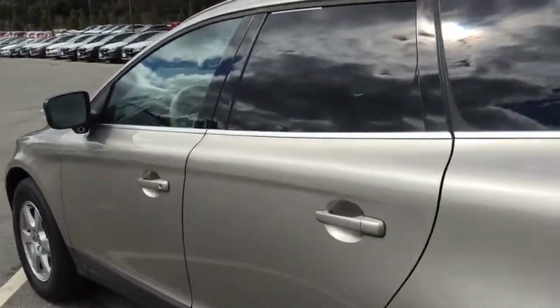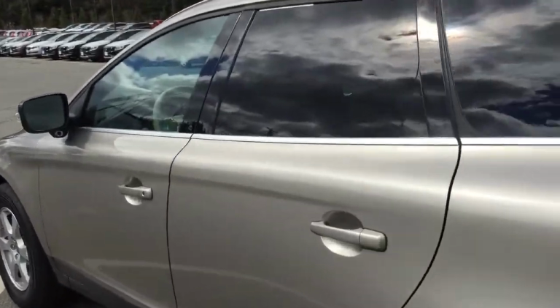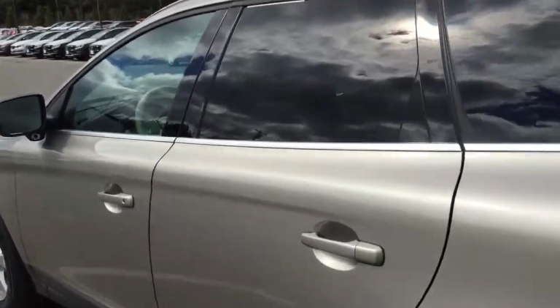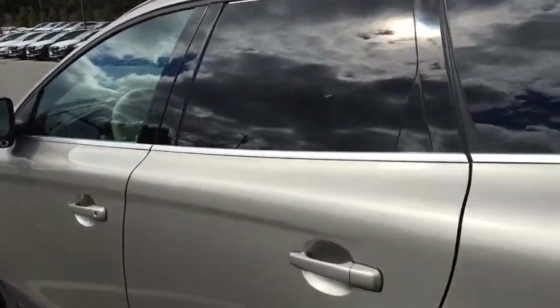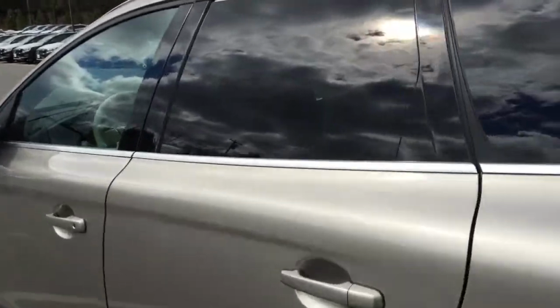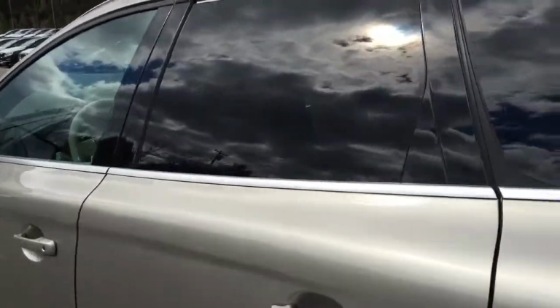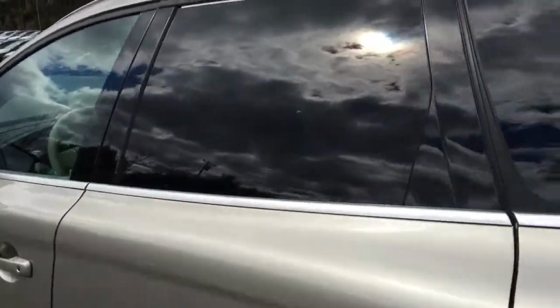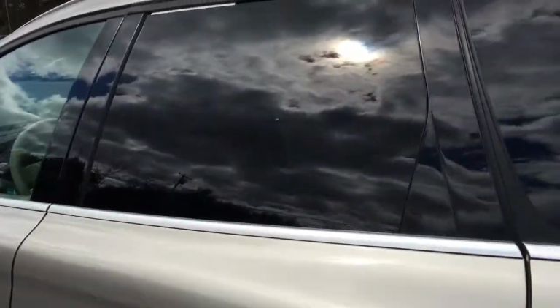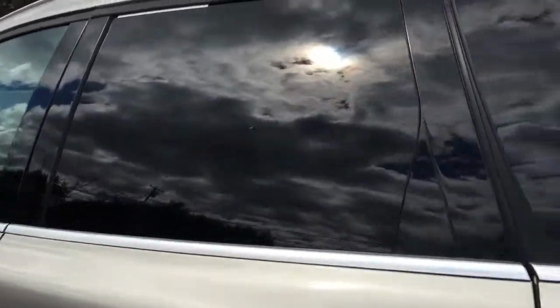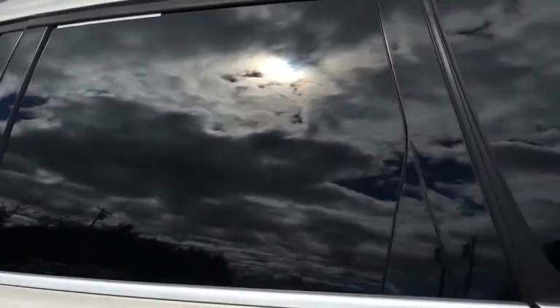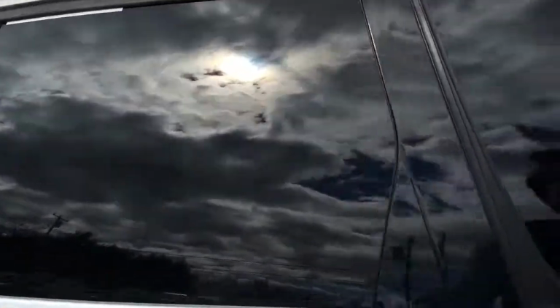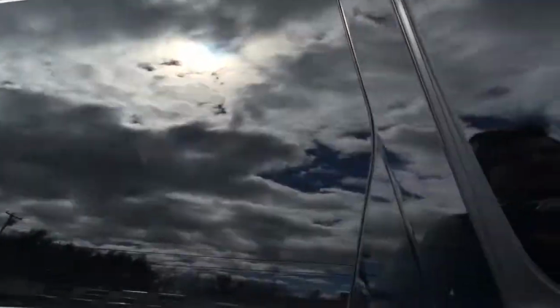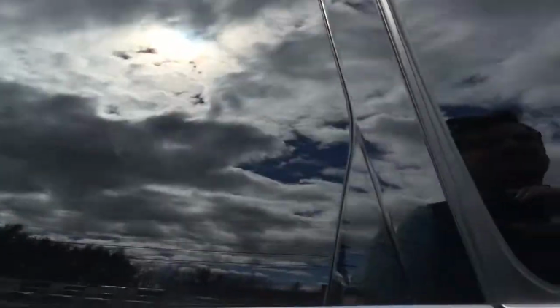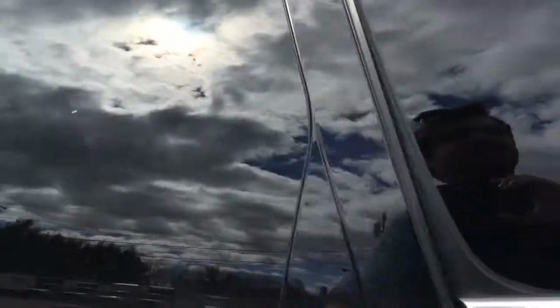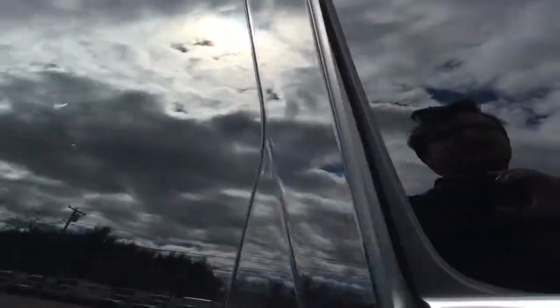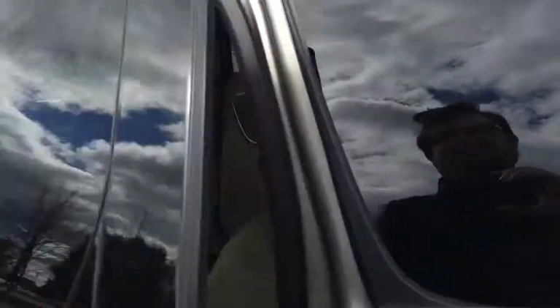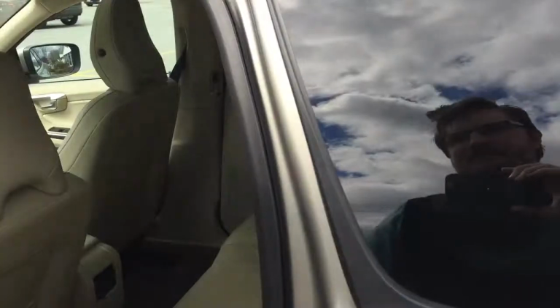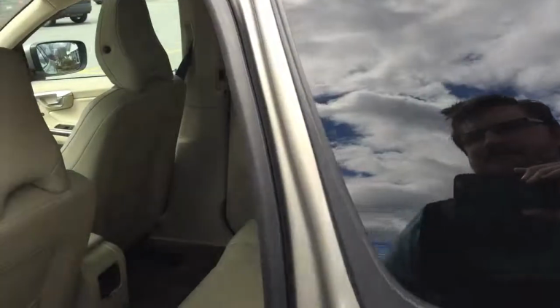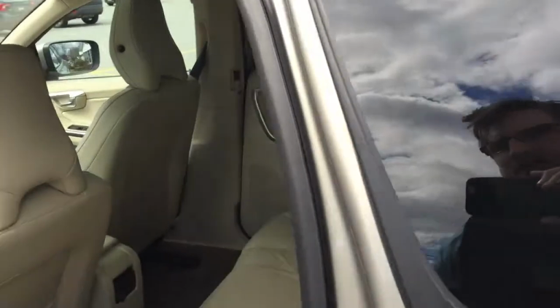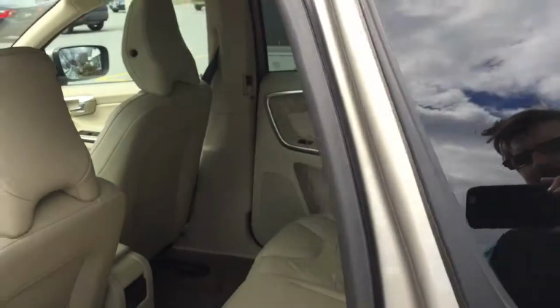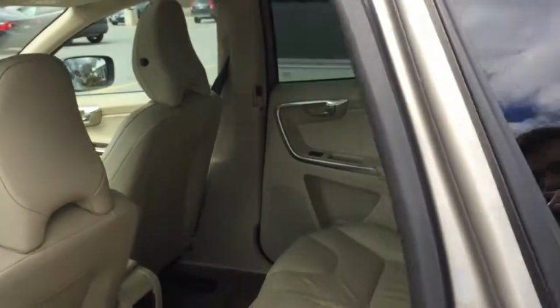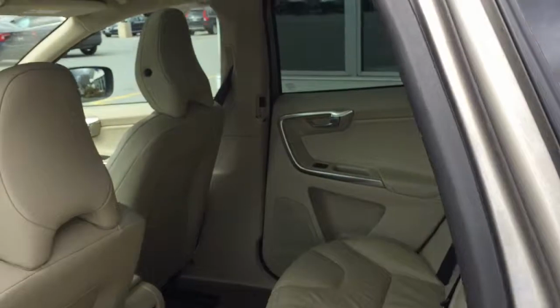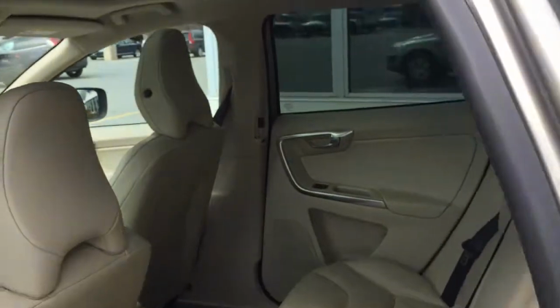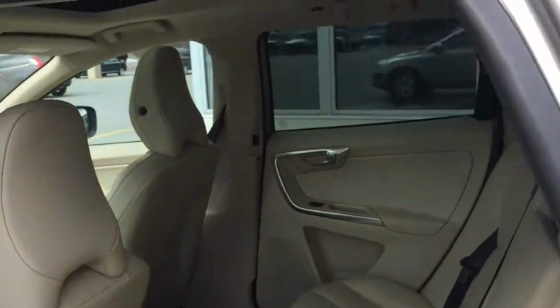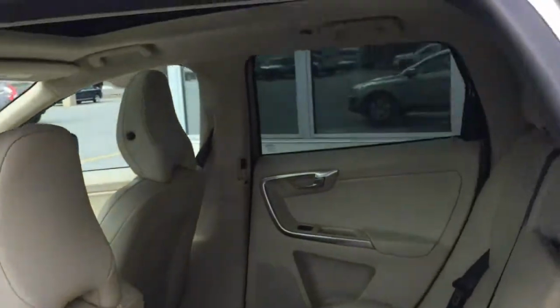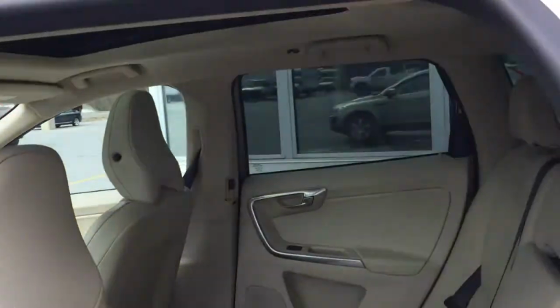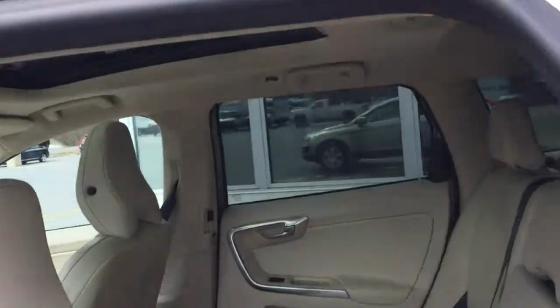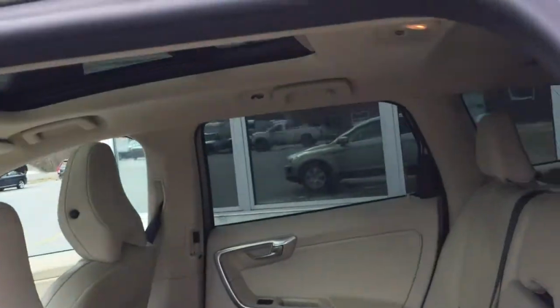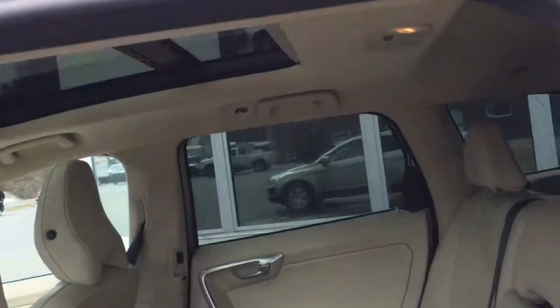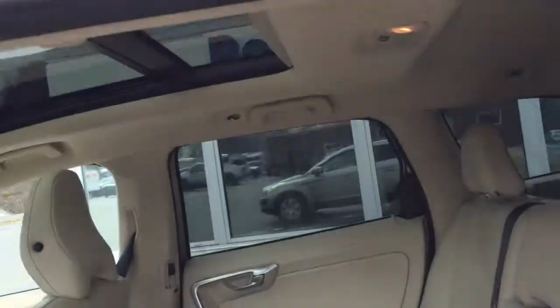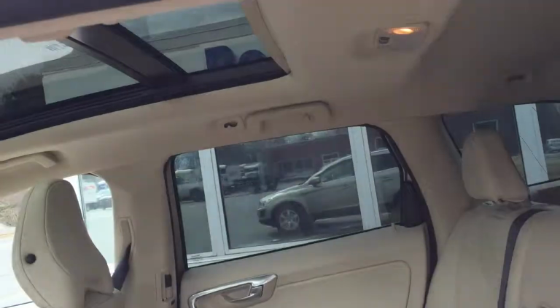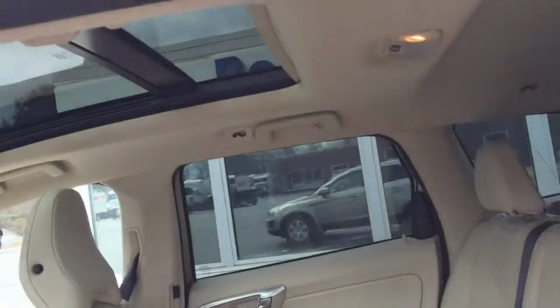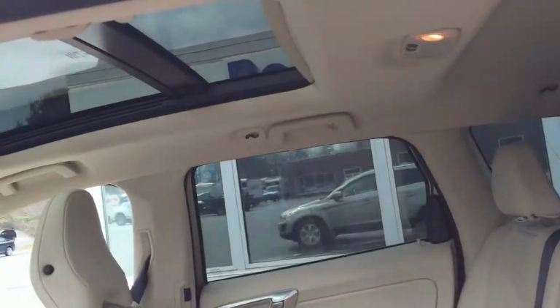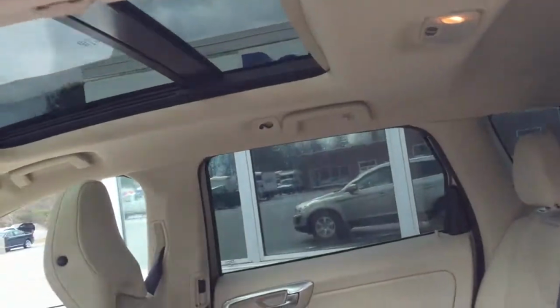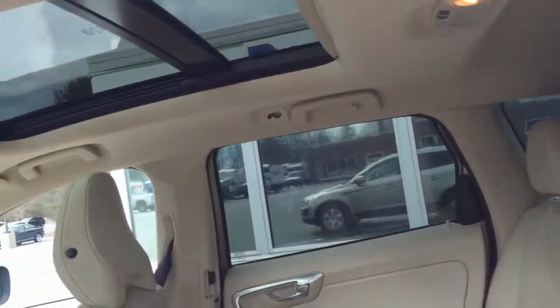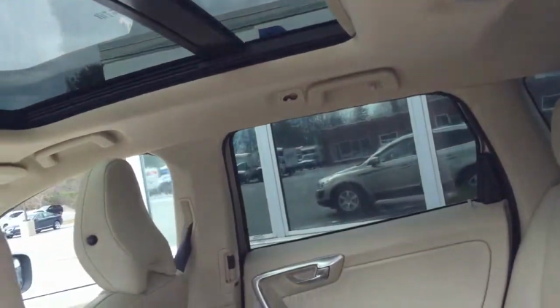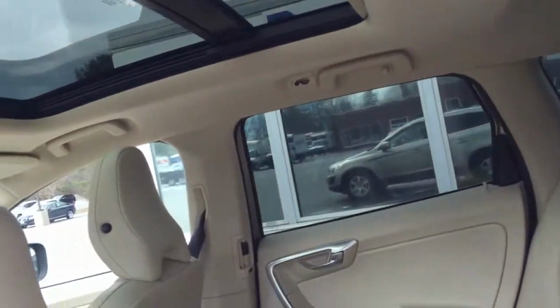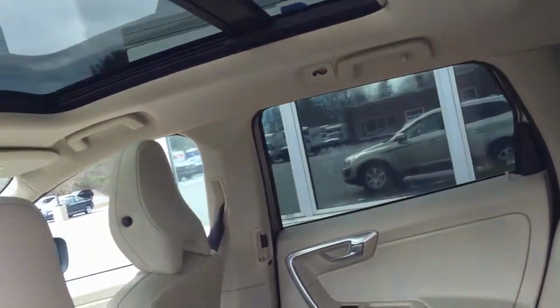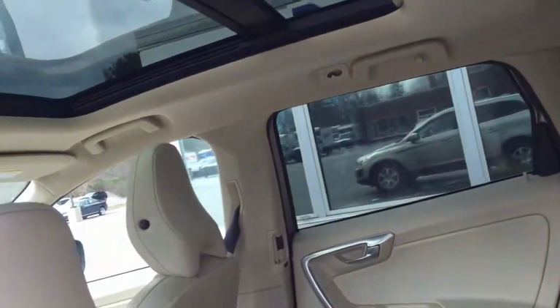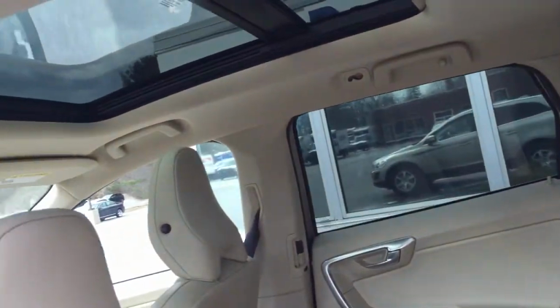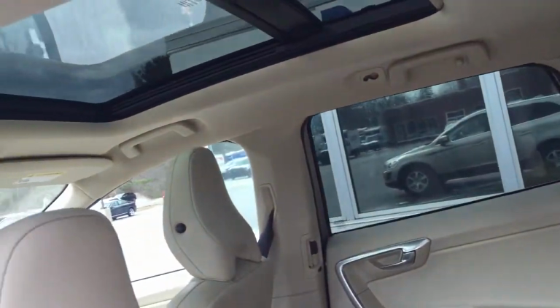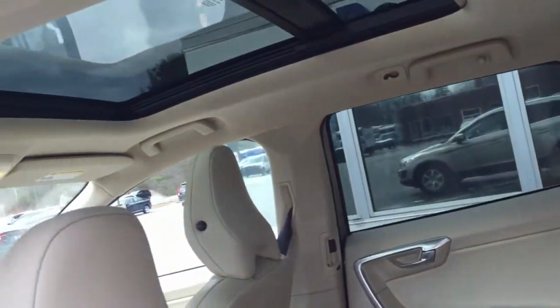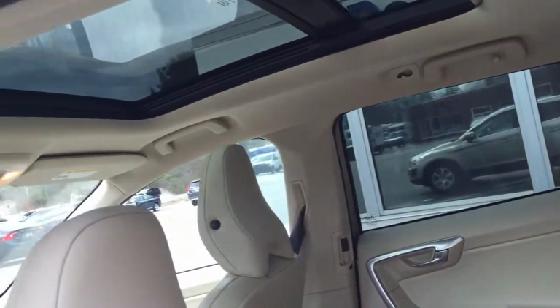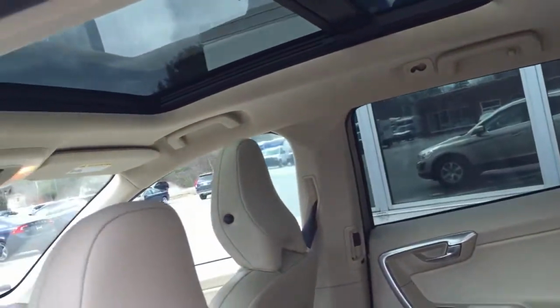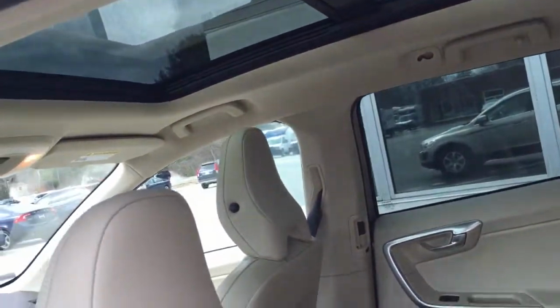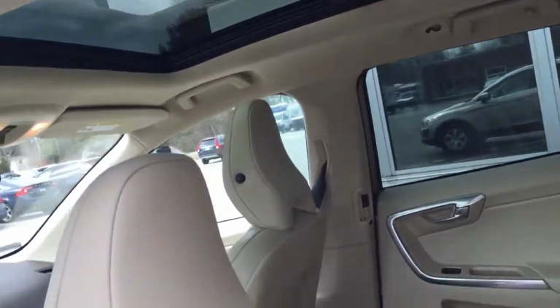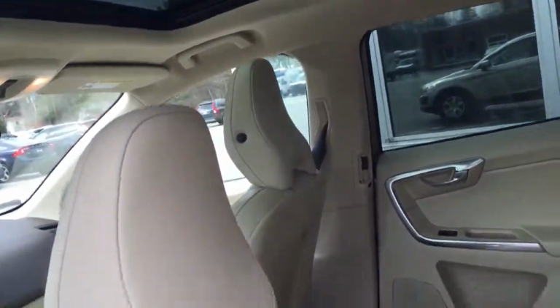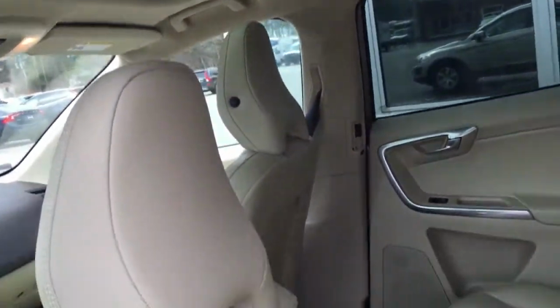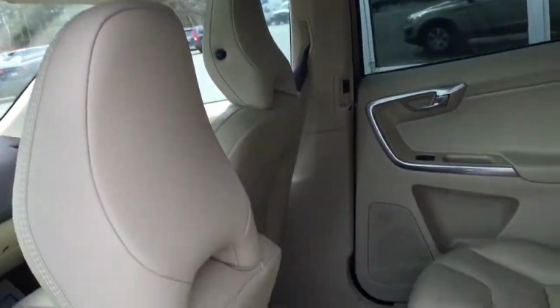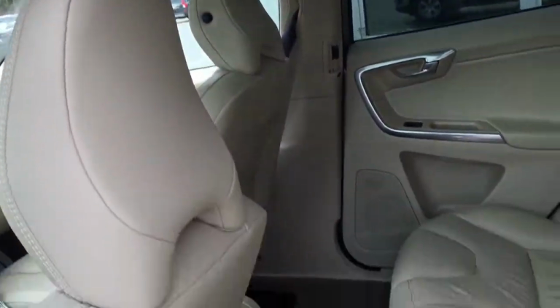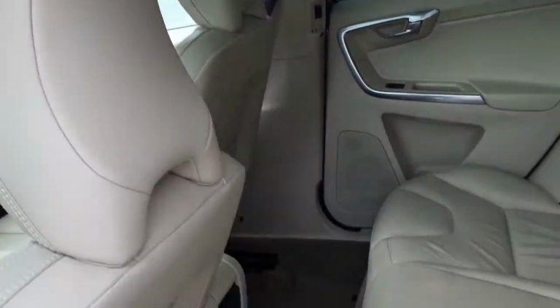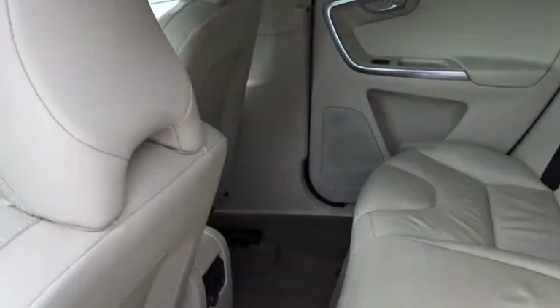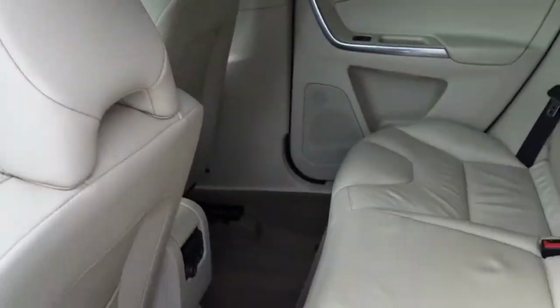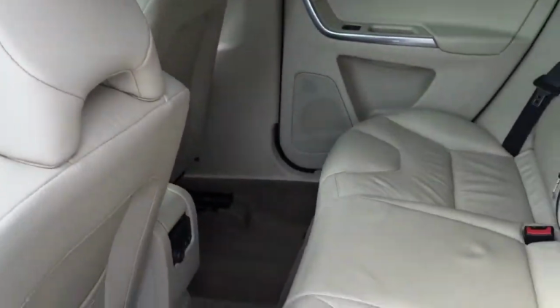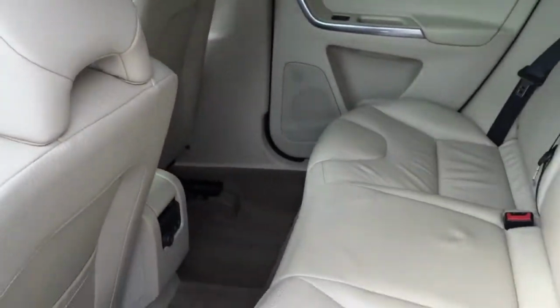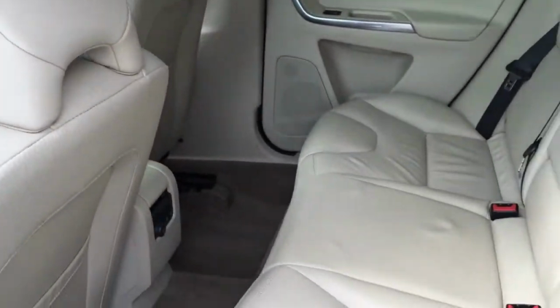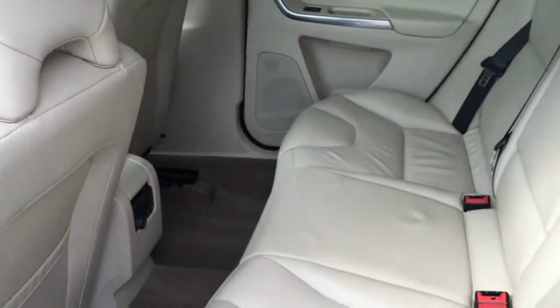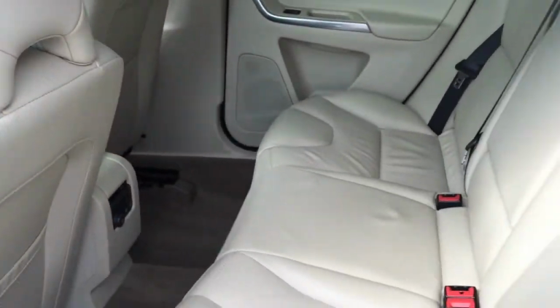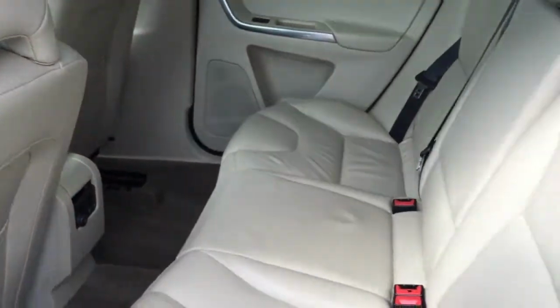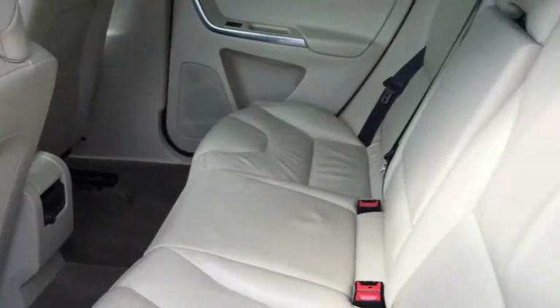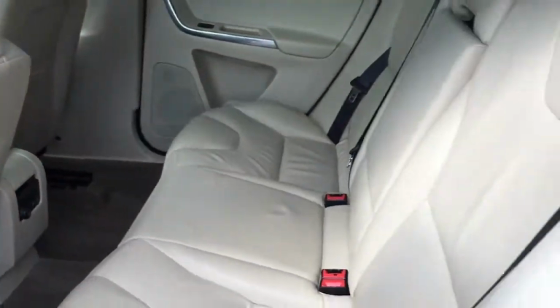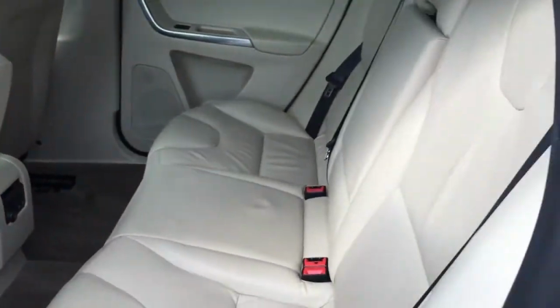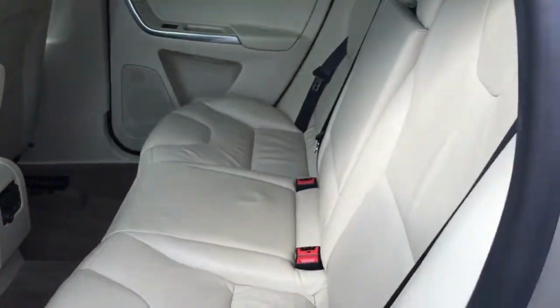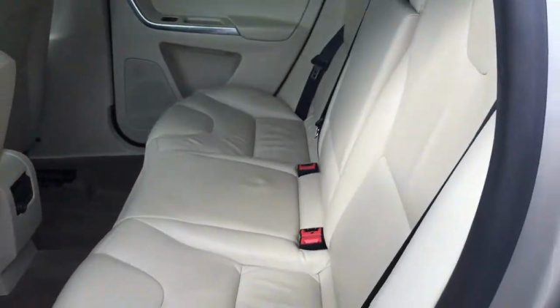One of my favorite things about the XC60 — beautiful panoramic moonroof. Check that out. Back seat drivers get tans.